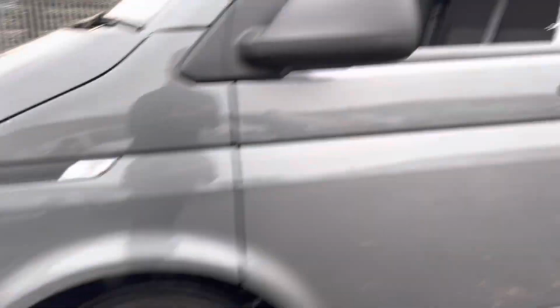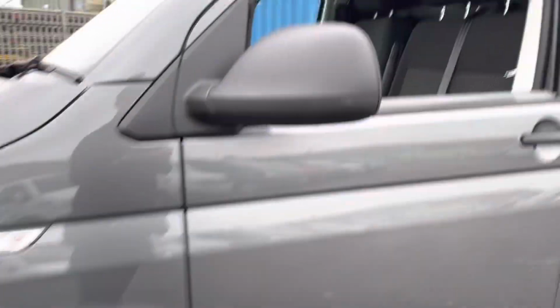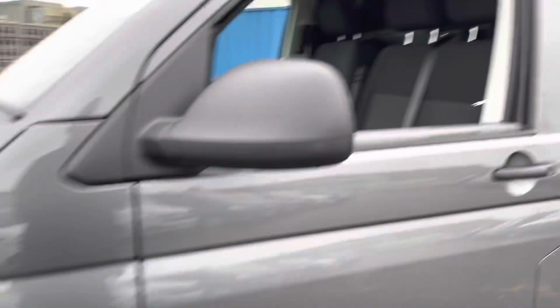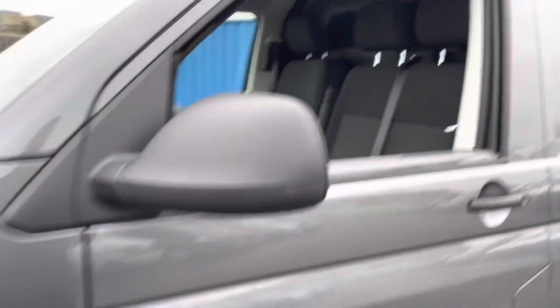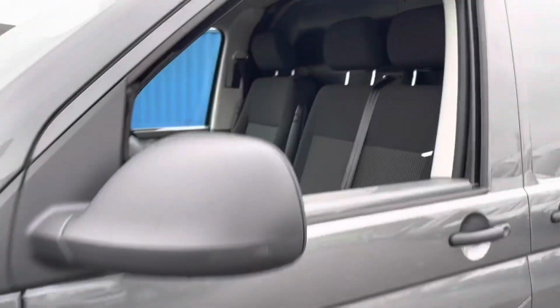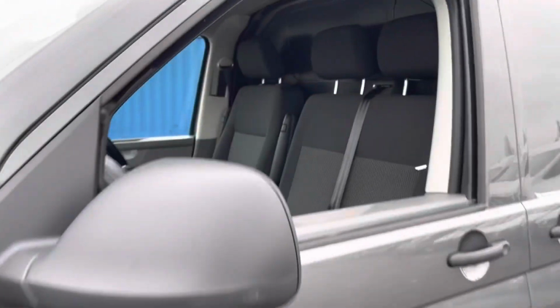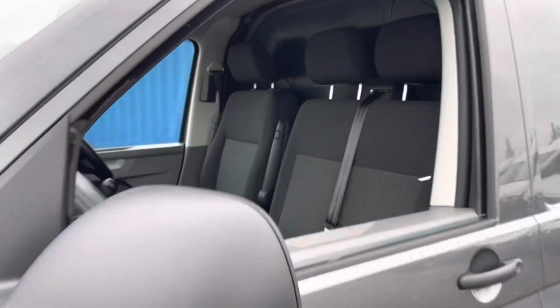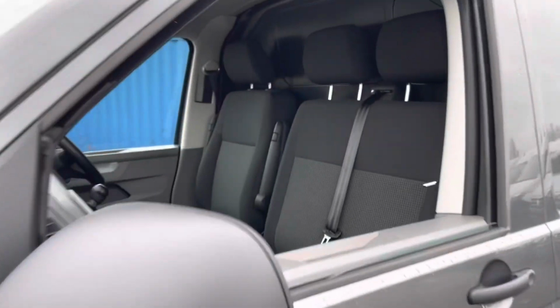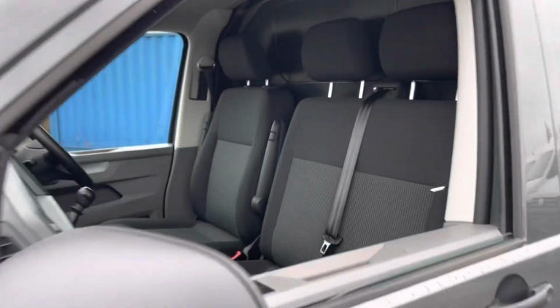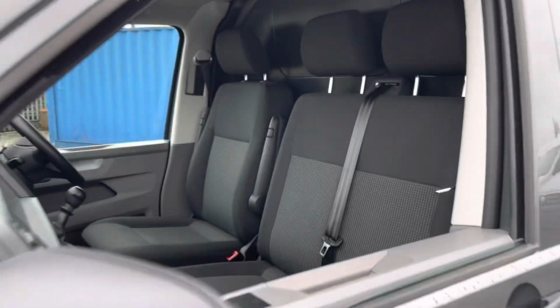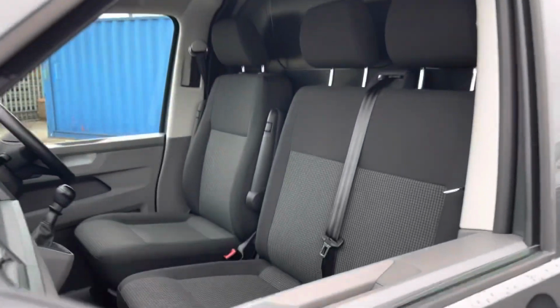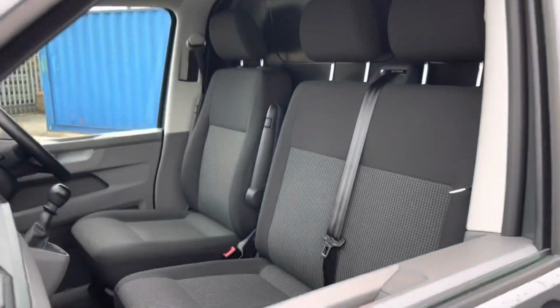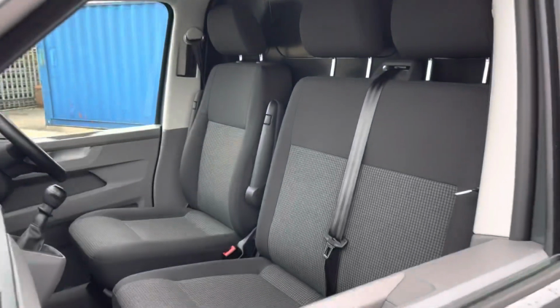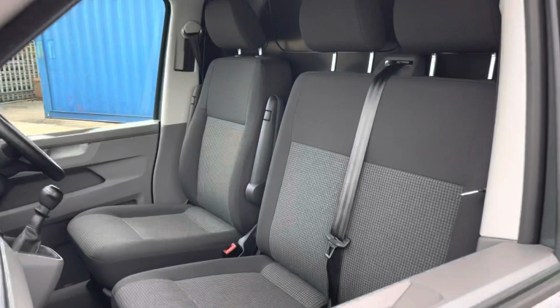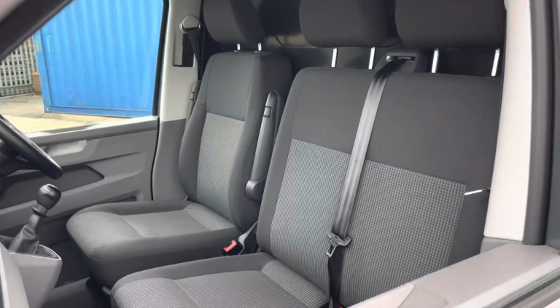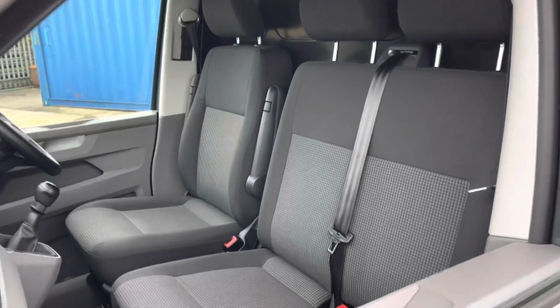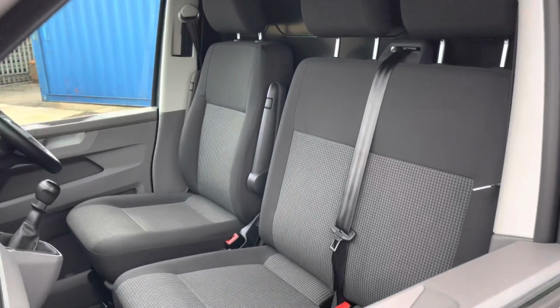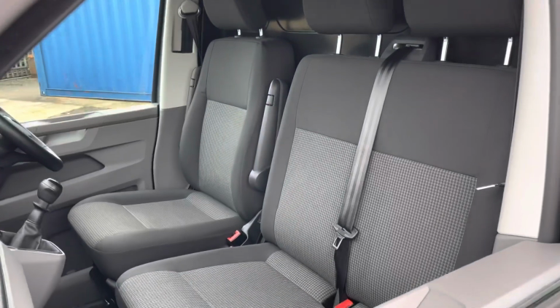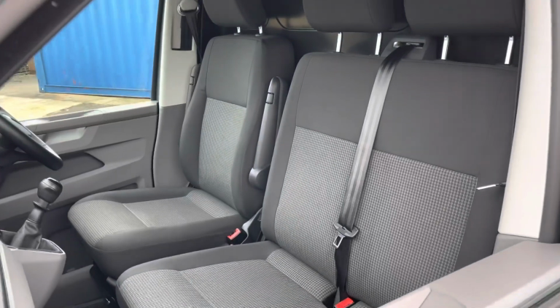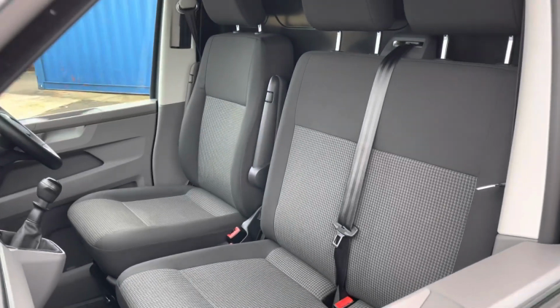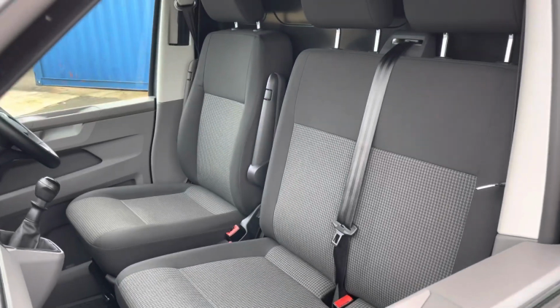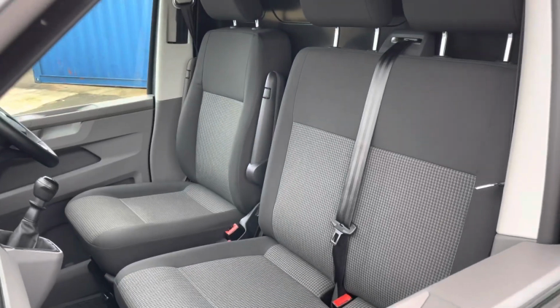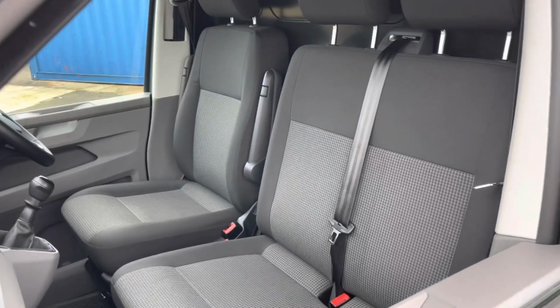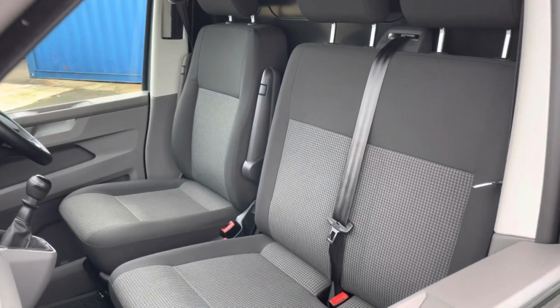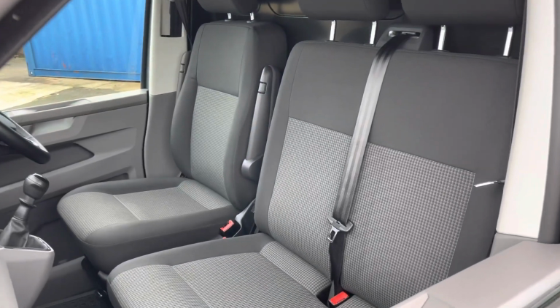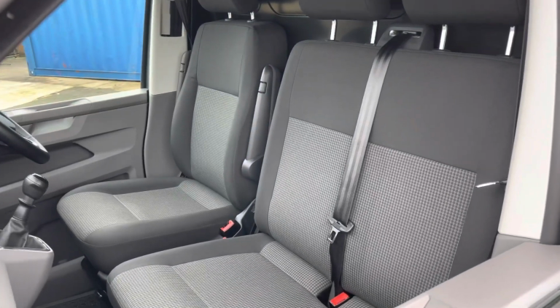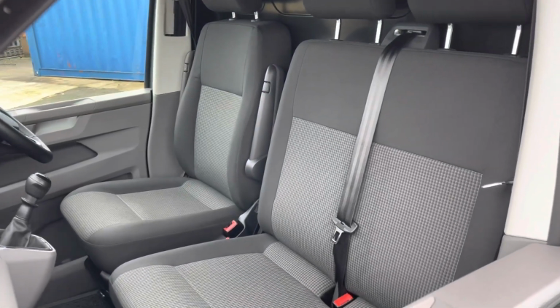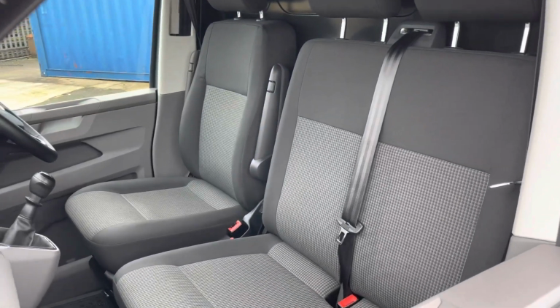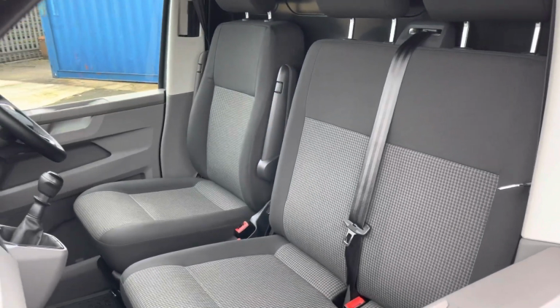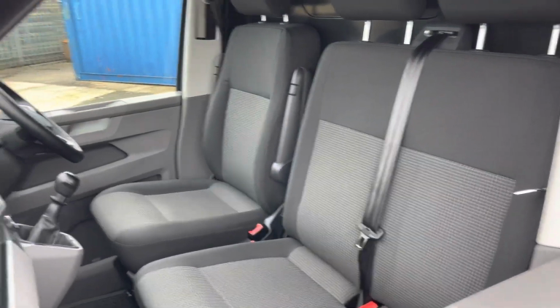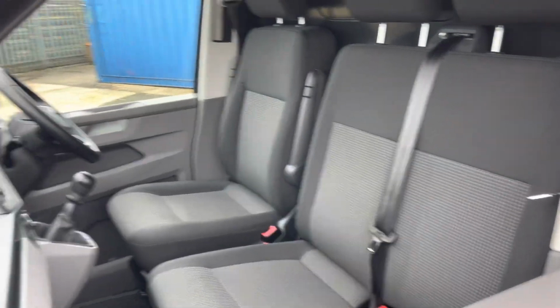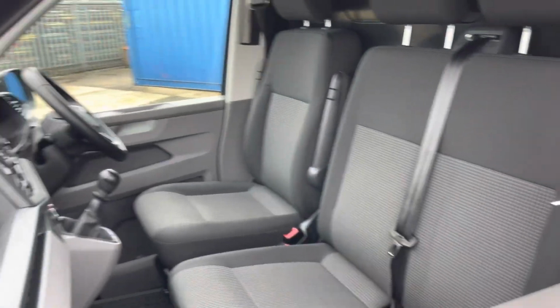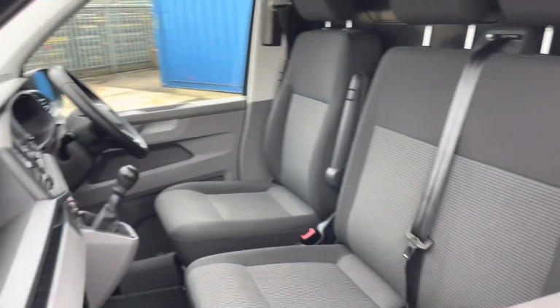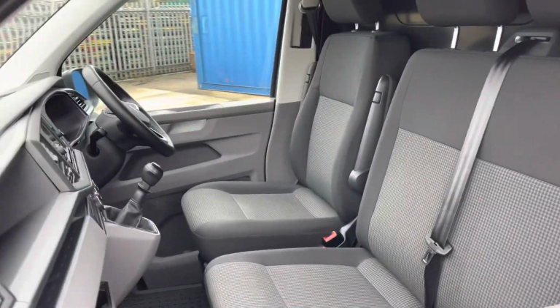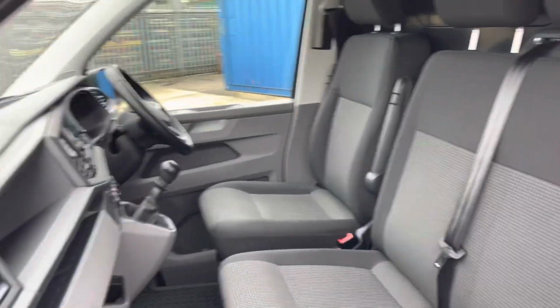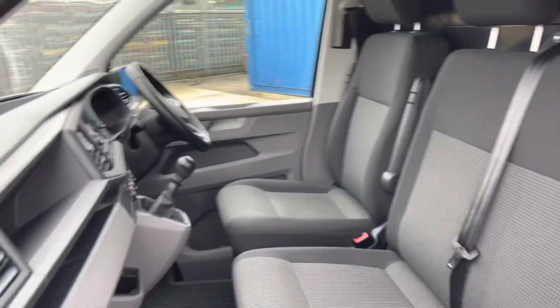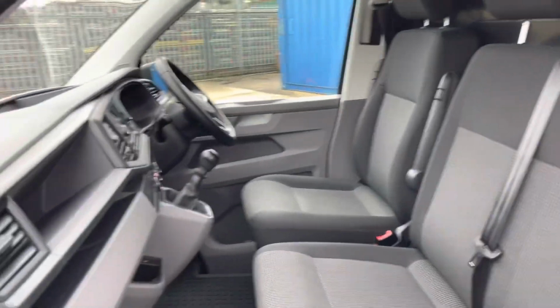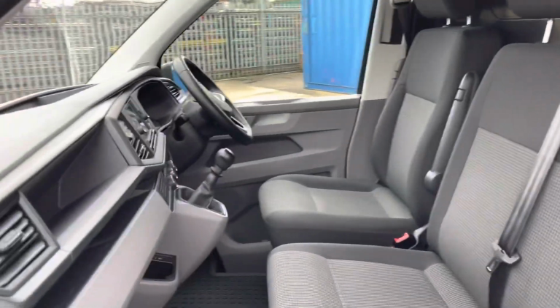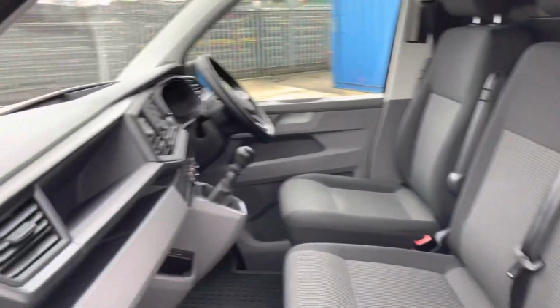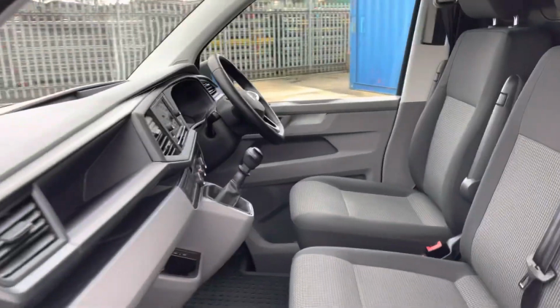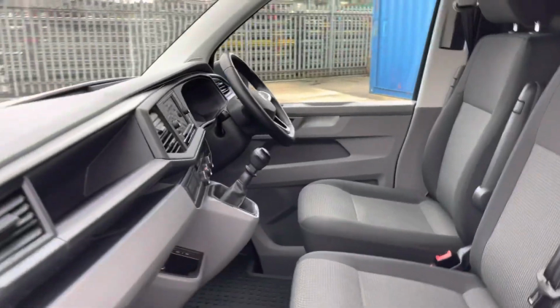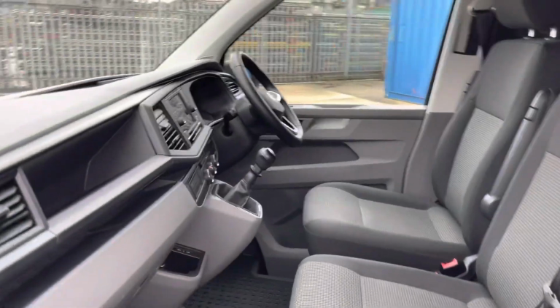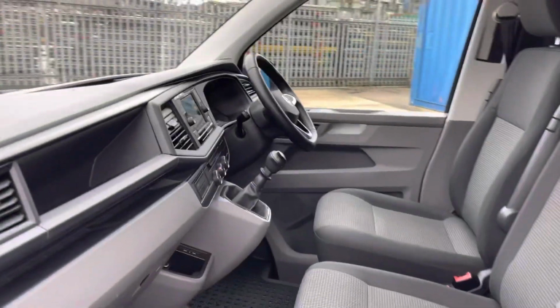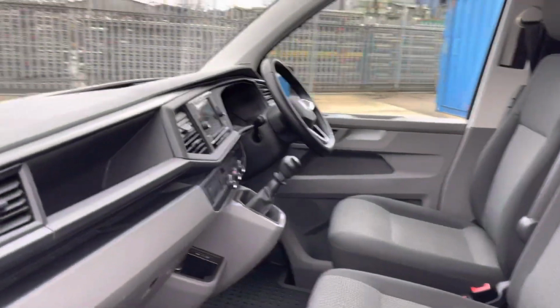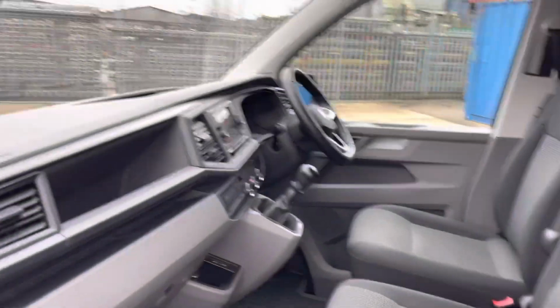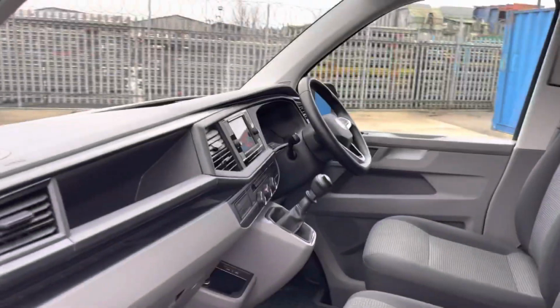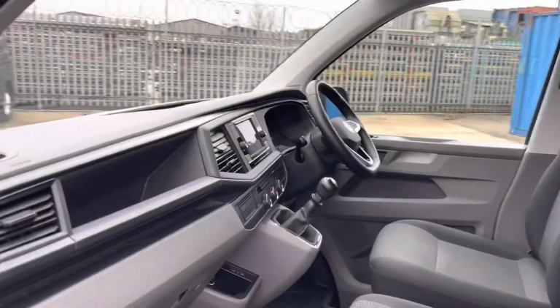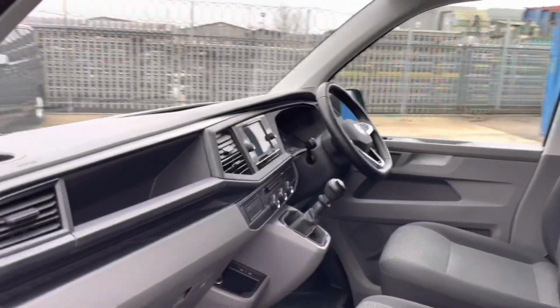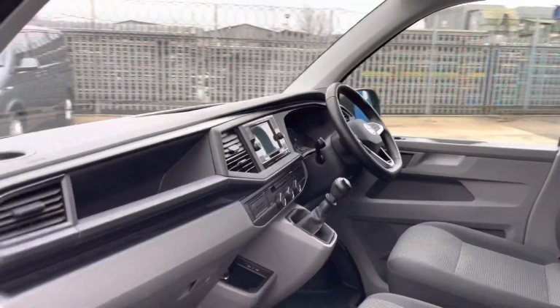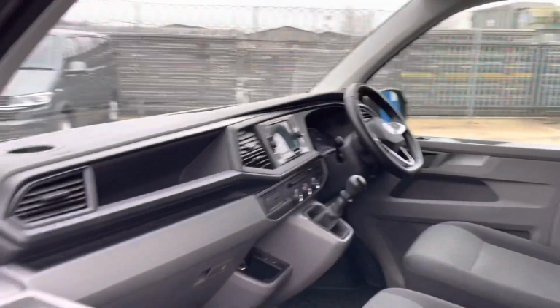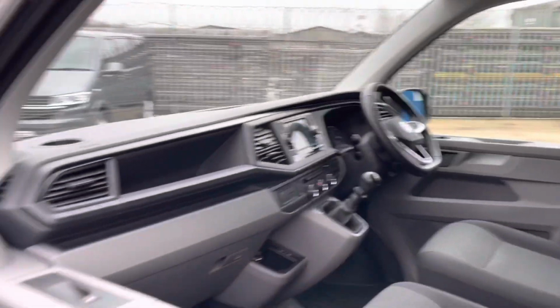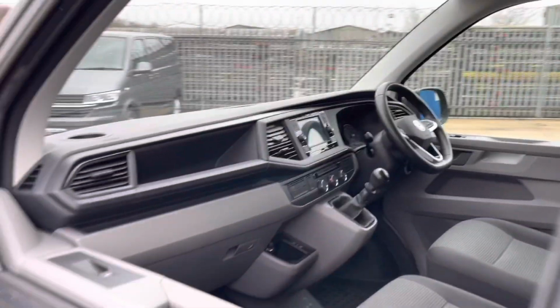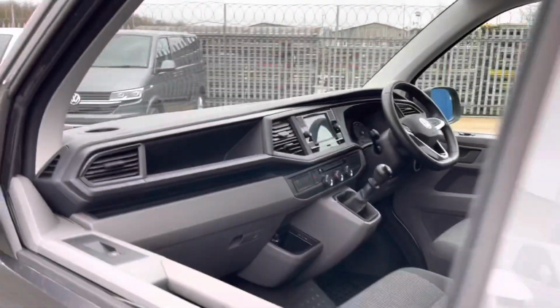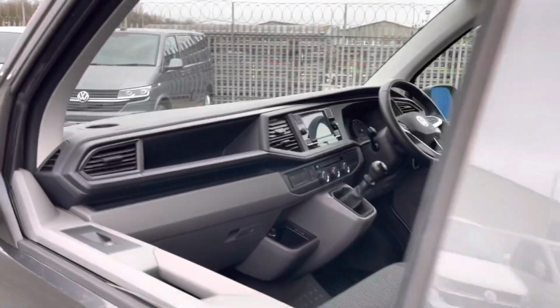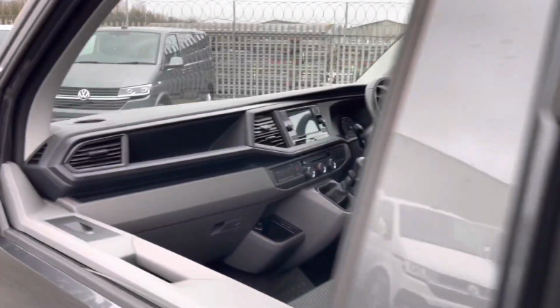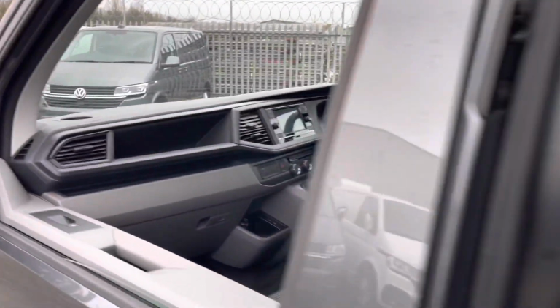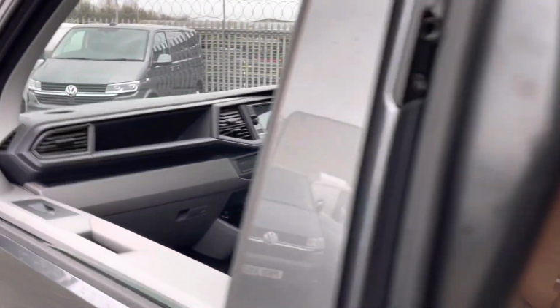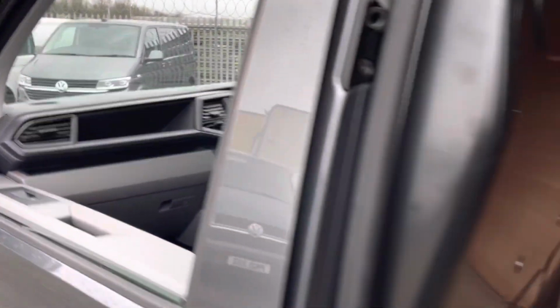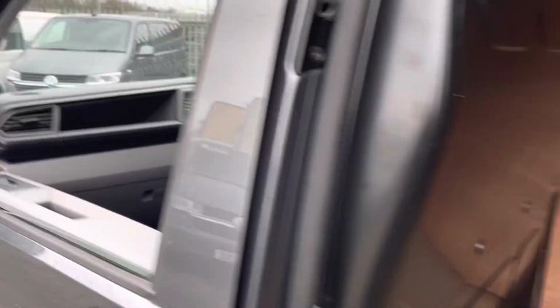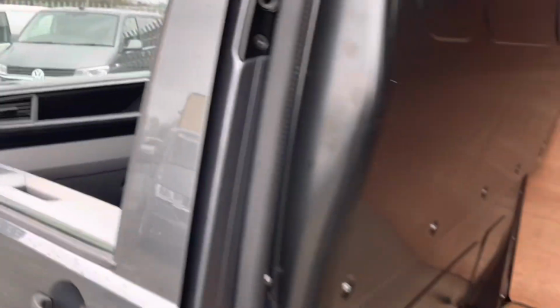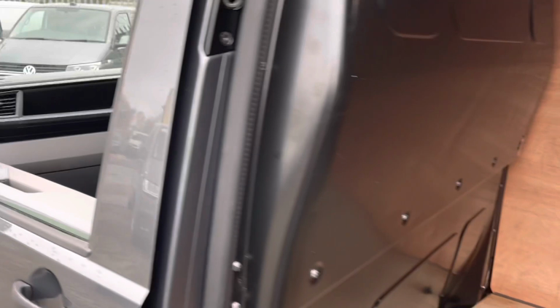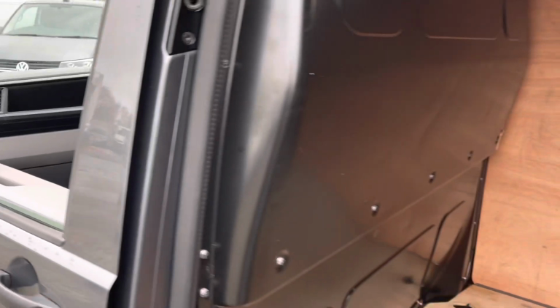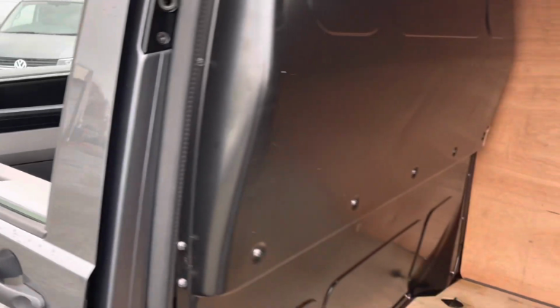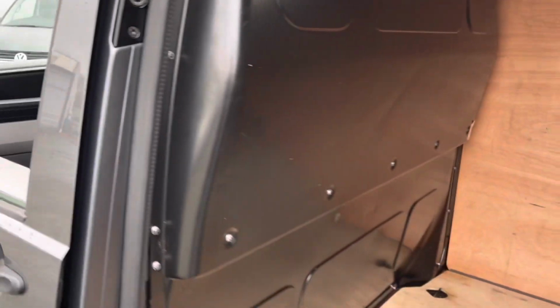Taking a quick look in the cab, you've got your three seats and your dashboard, which we'll have a look at more closely in just a moment.